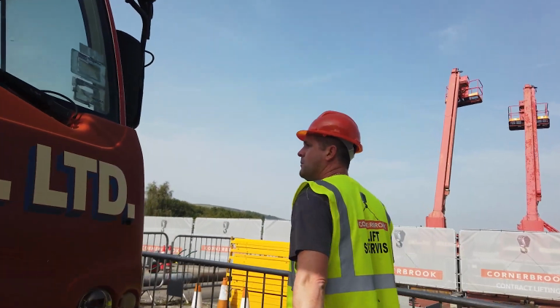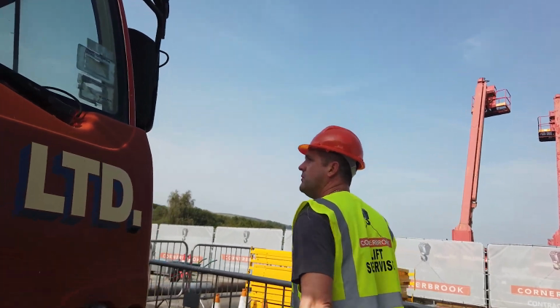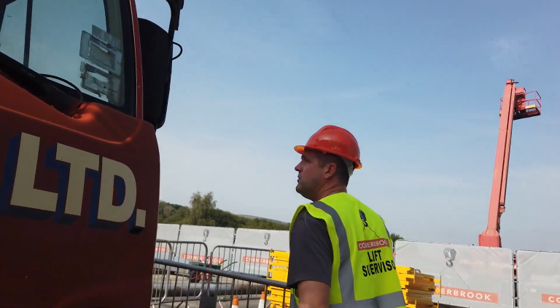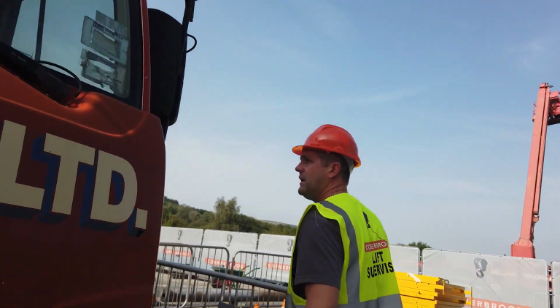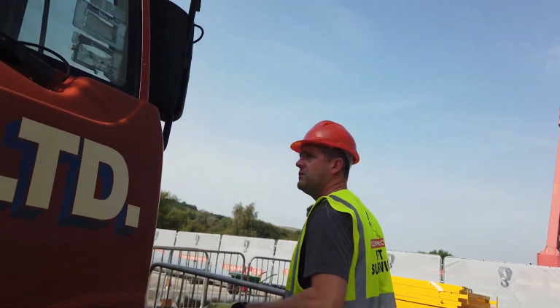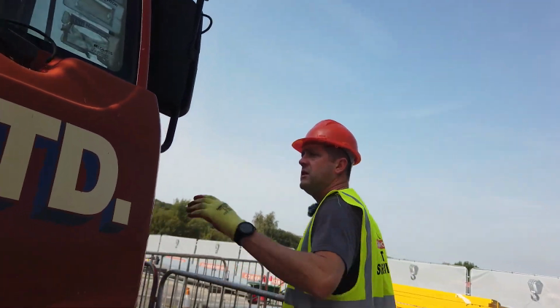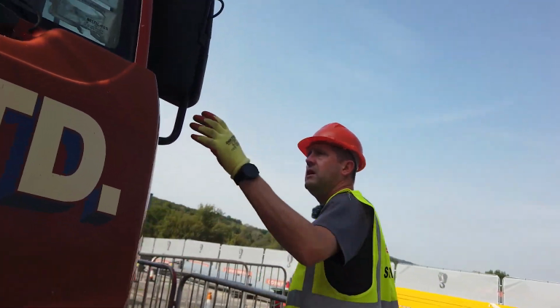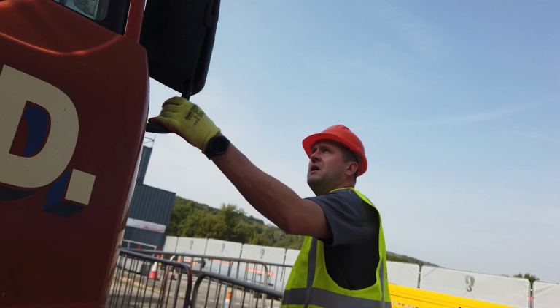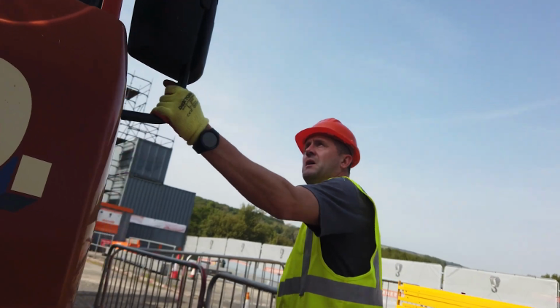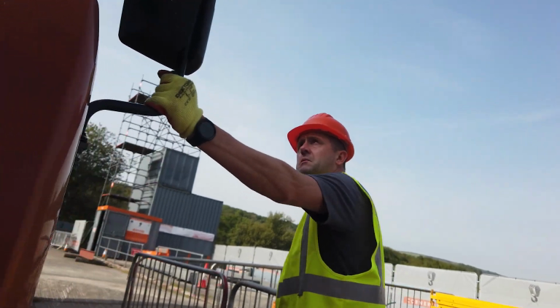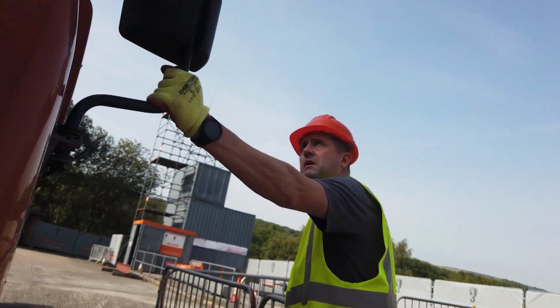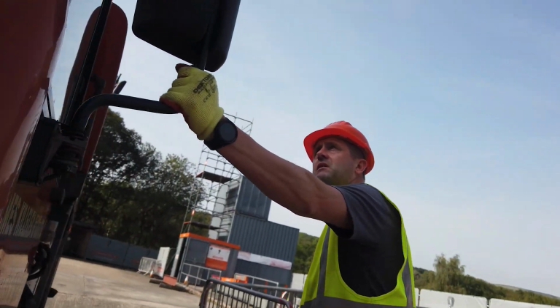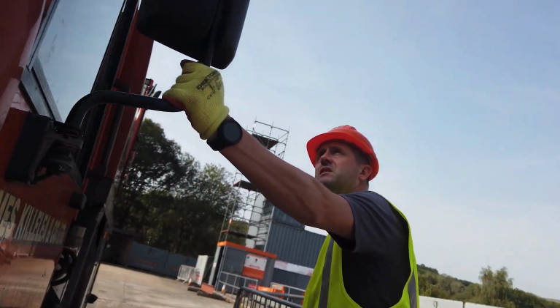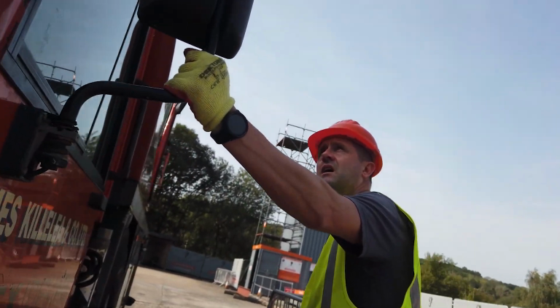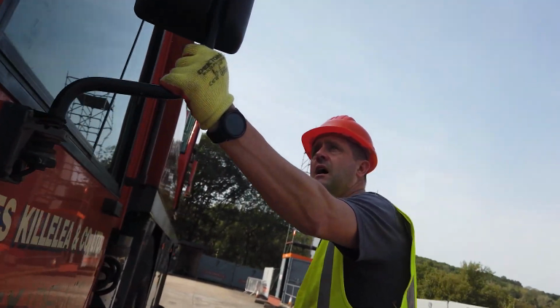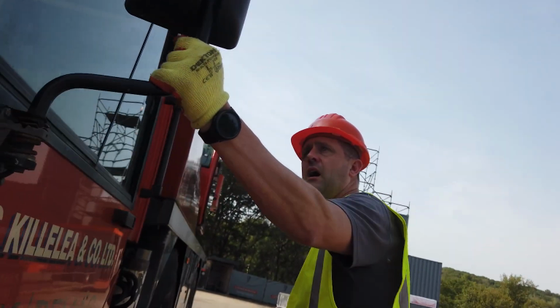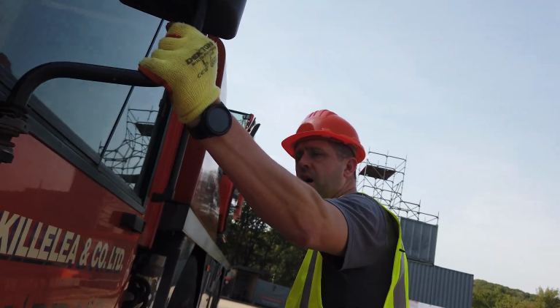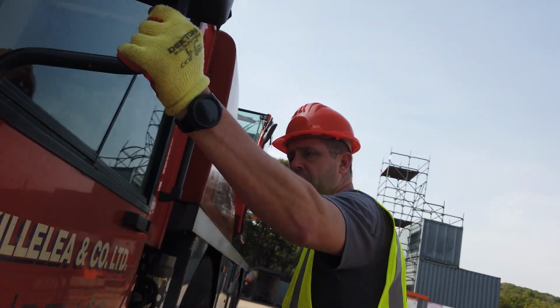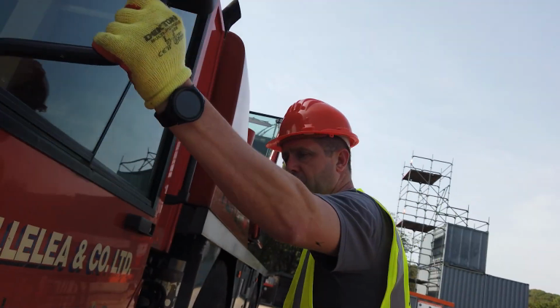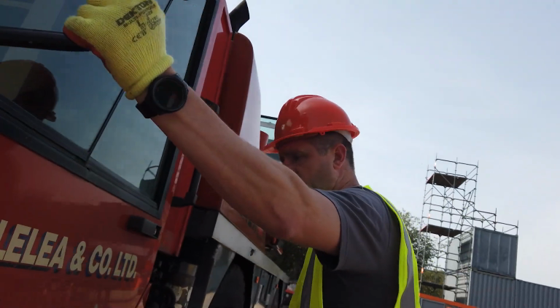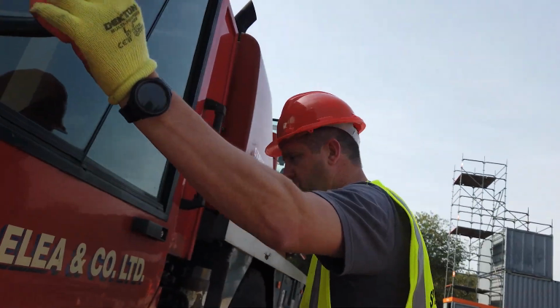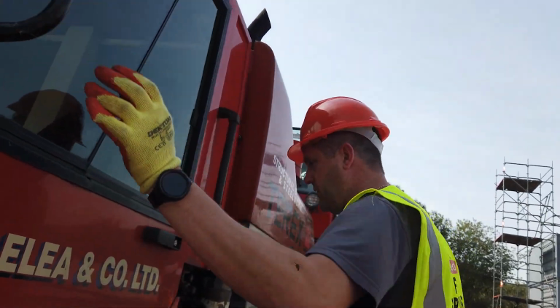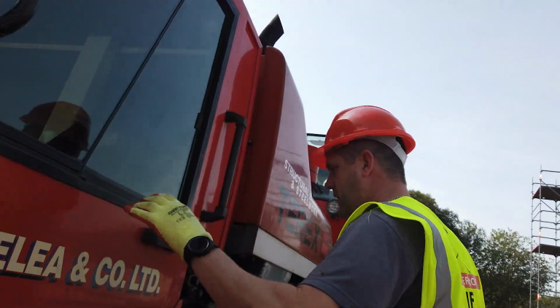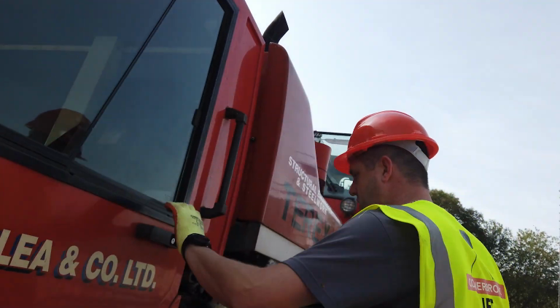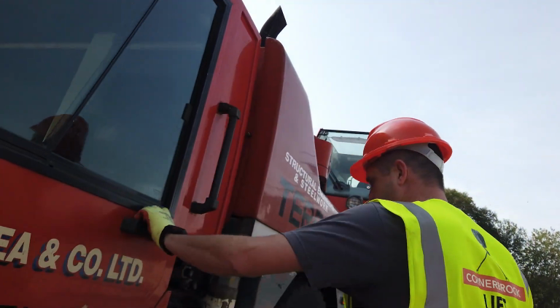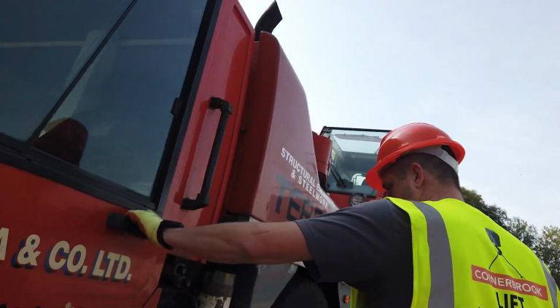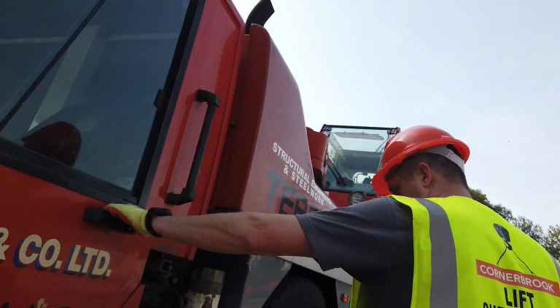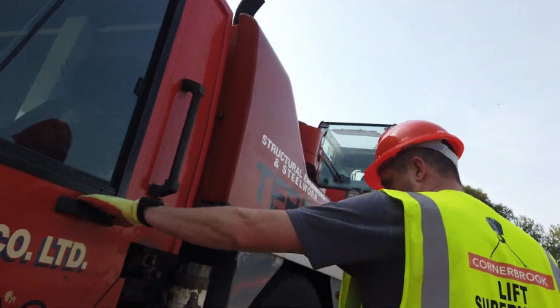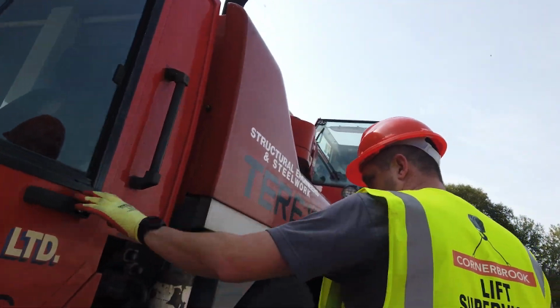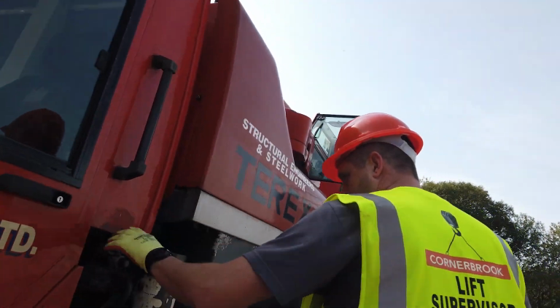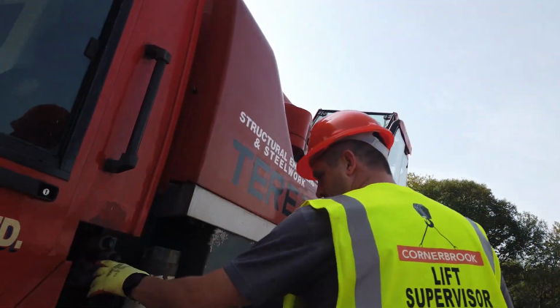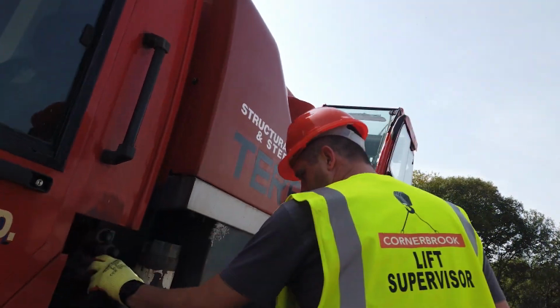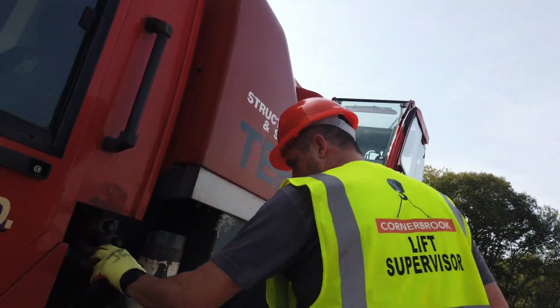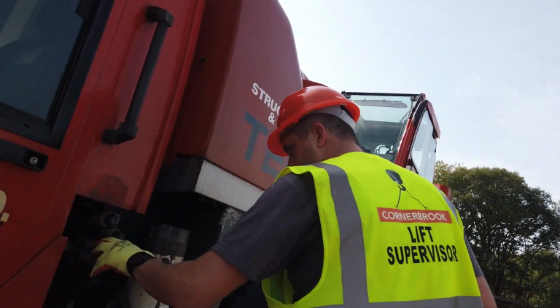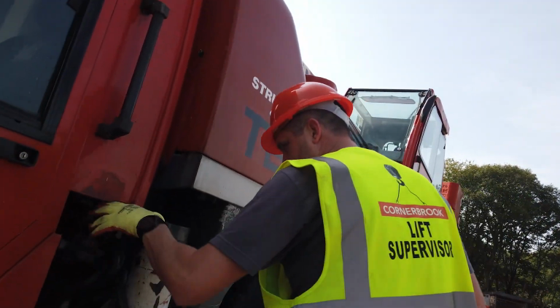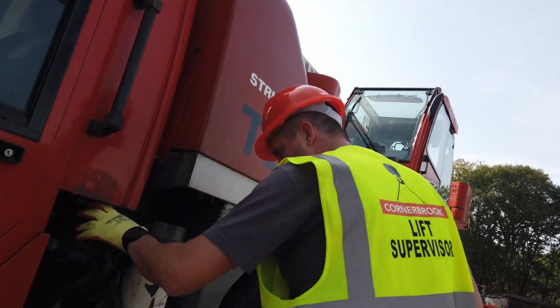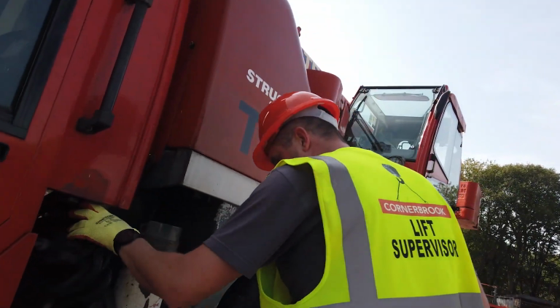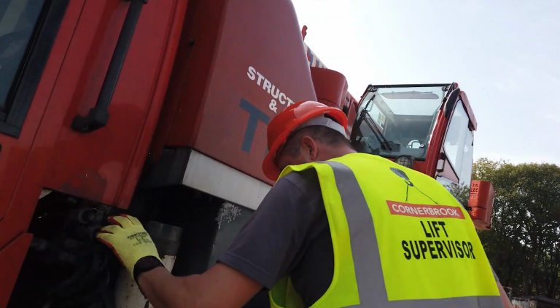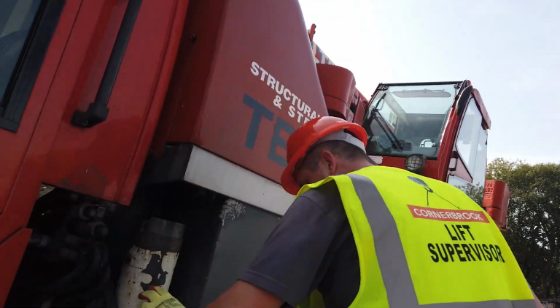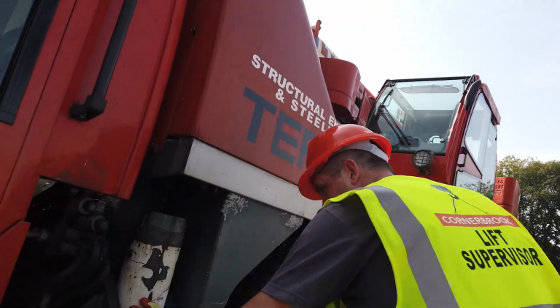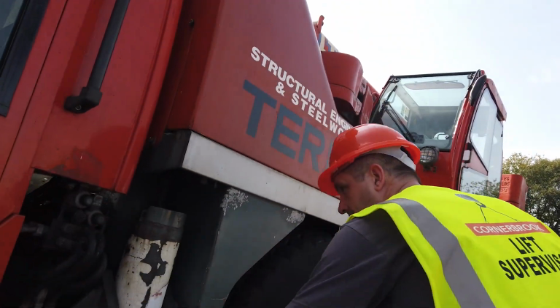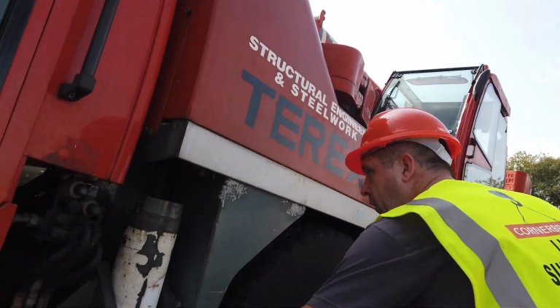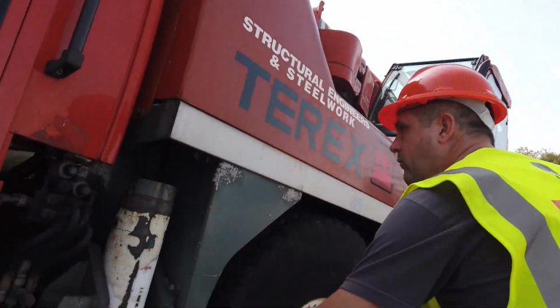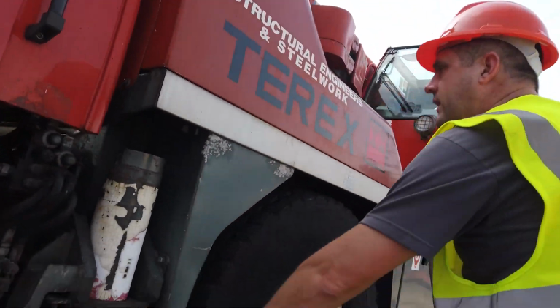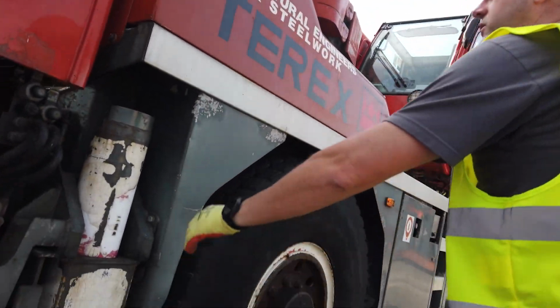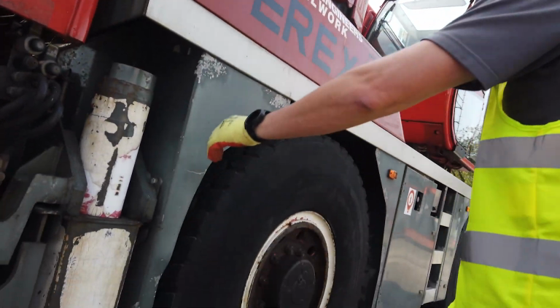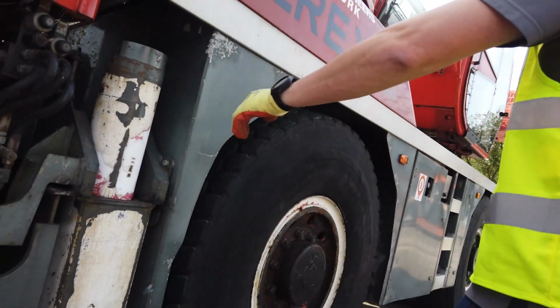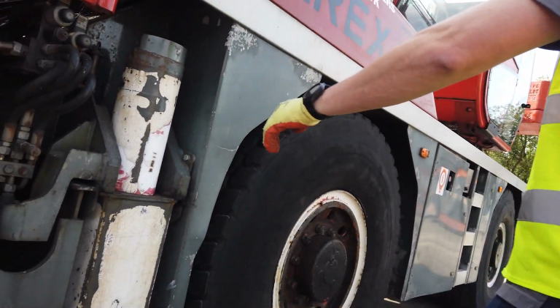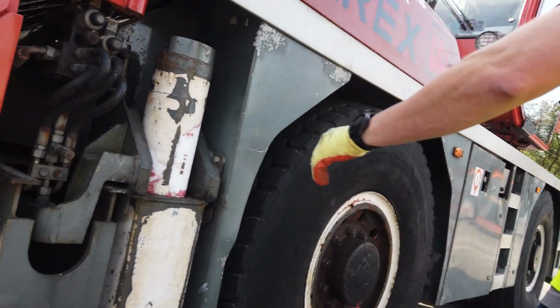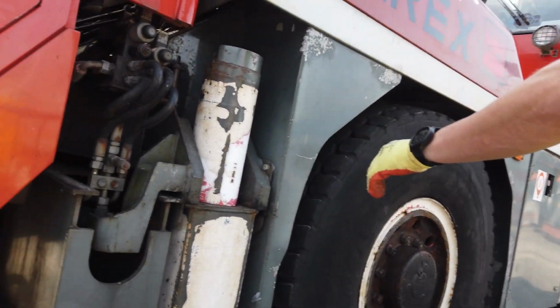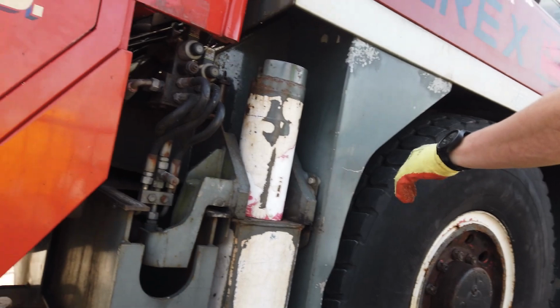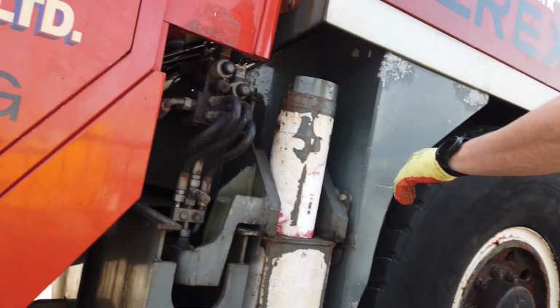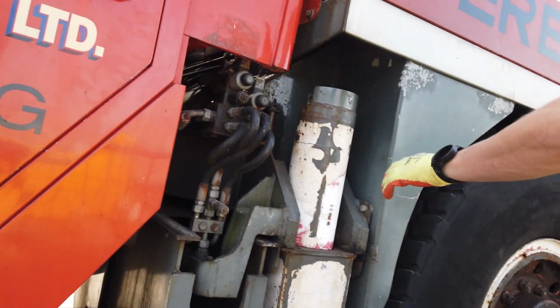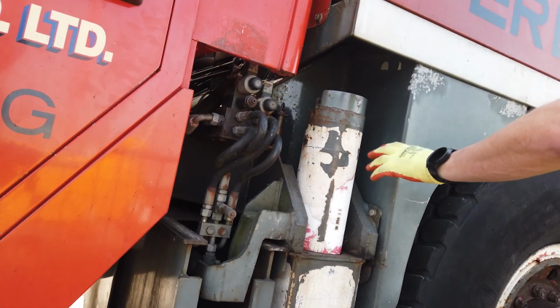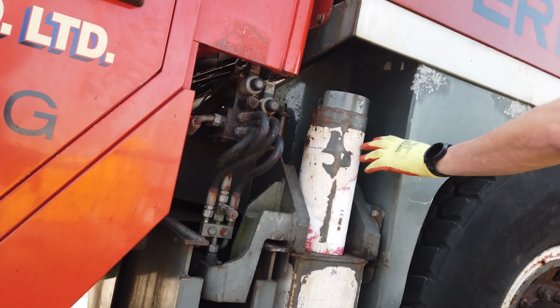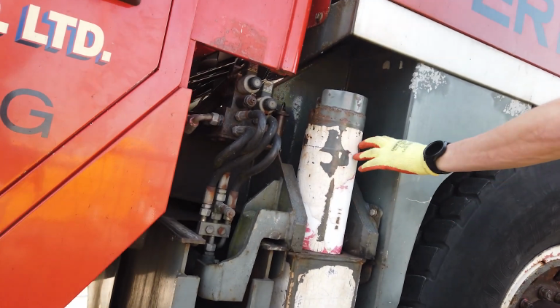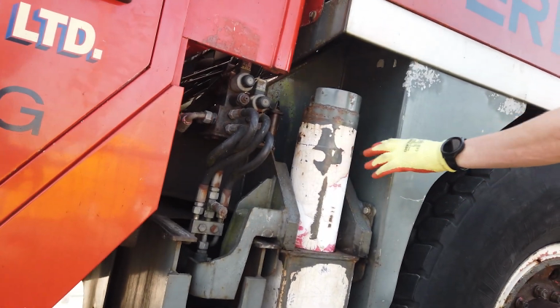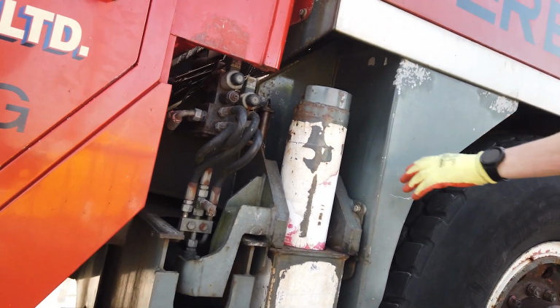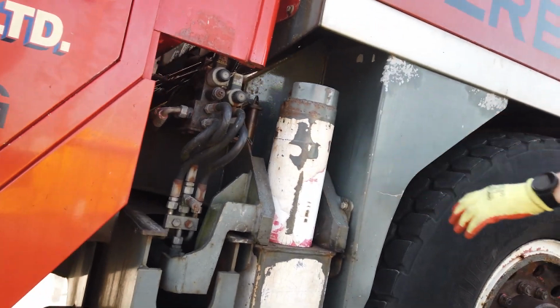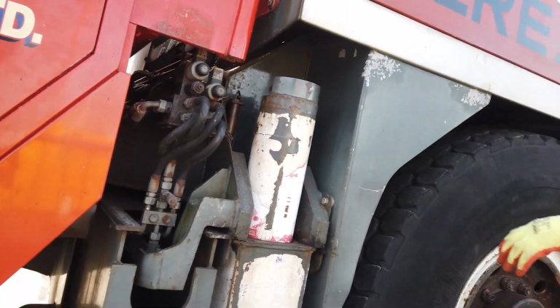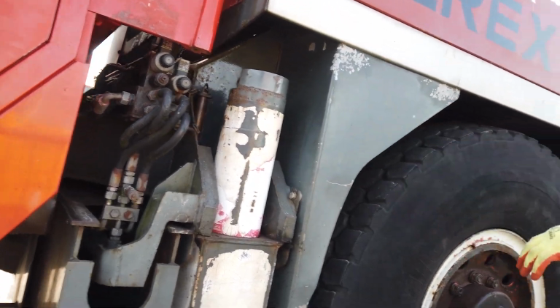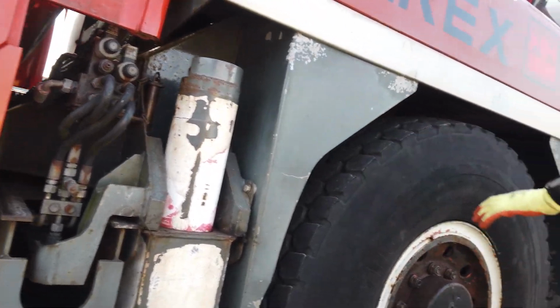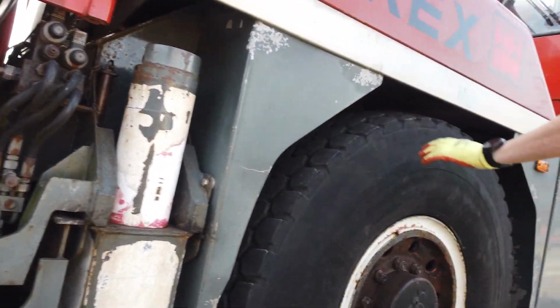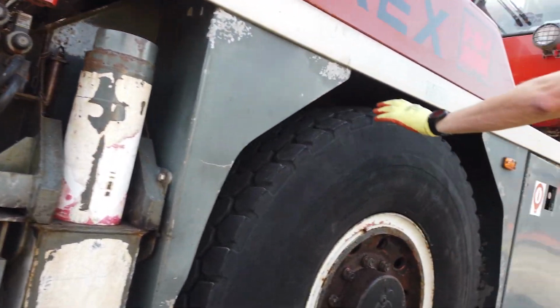Now moving around. Mirrors are in good condition. Pipes, good condition. Outrigger is okay, no issues there.